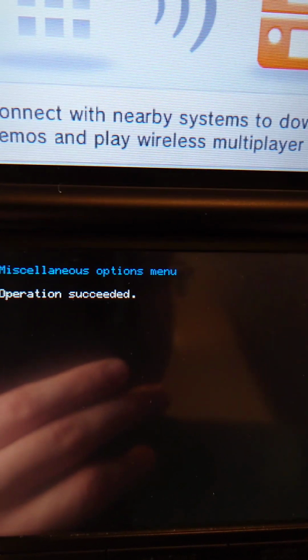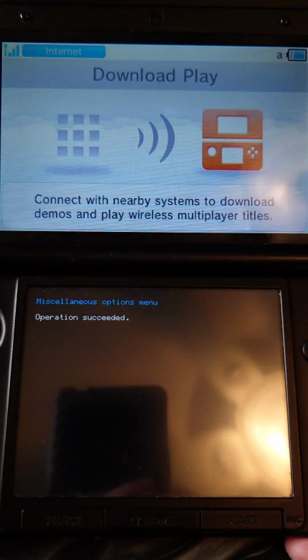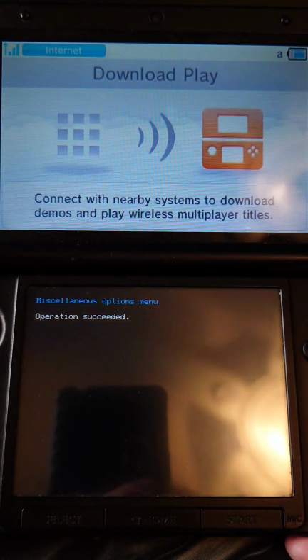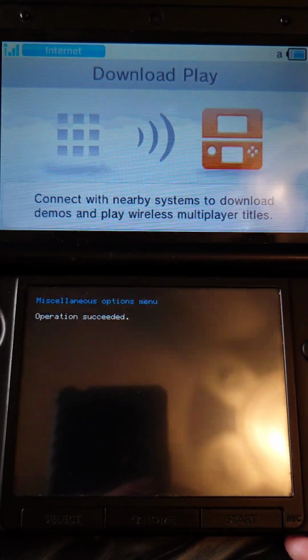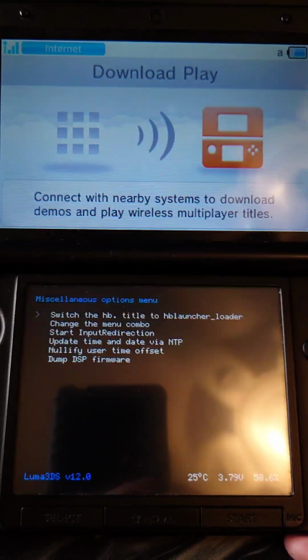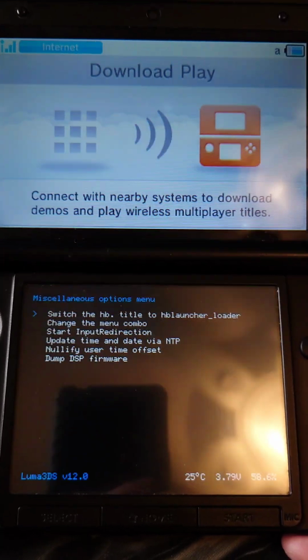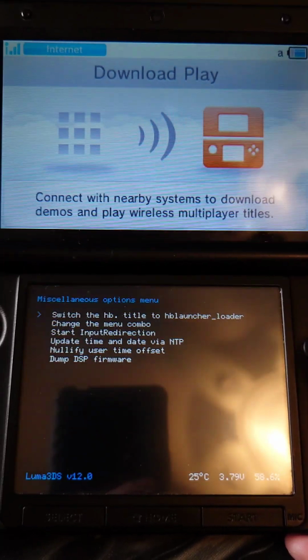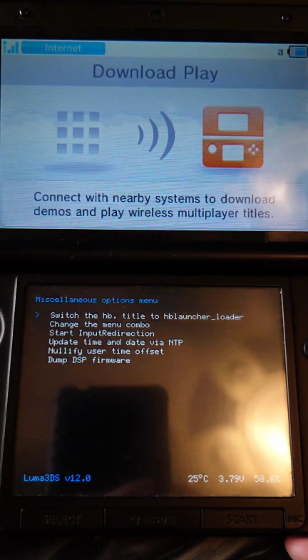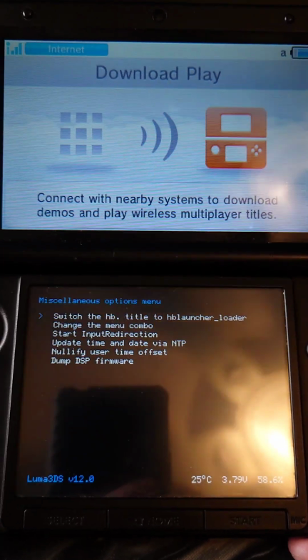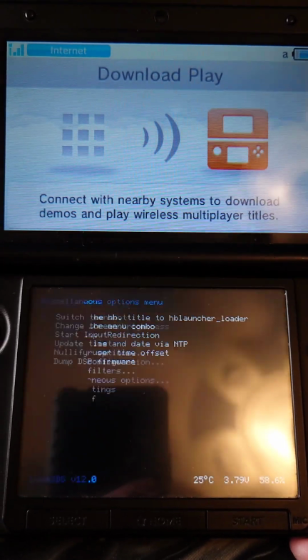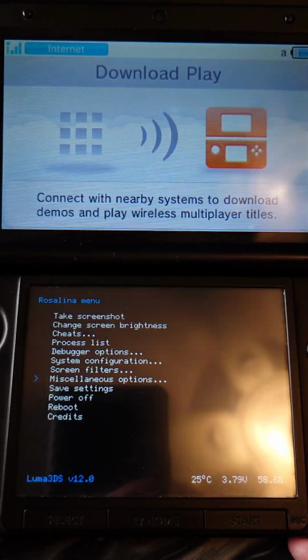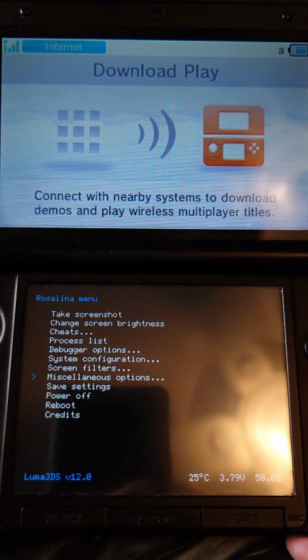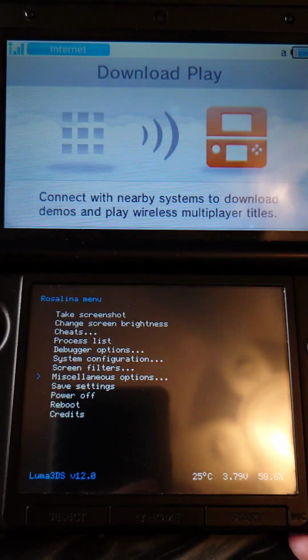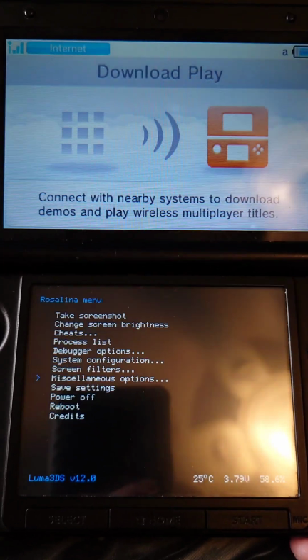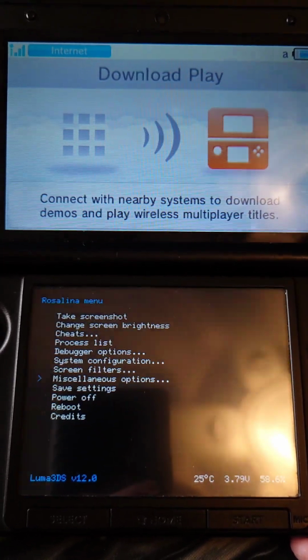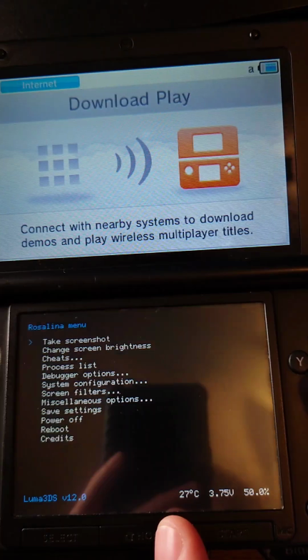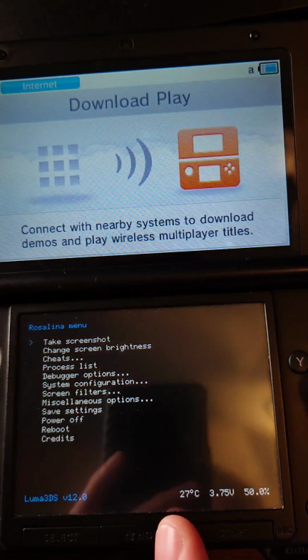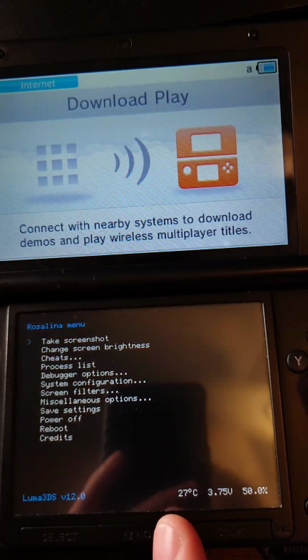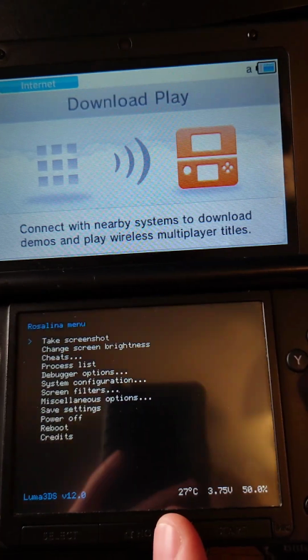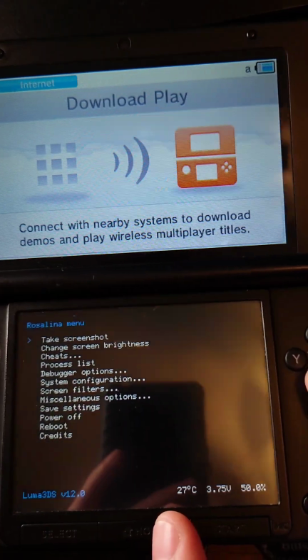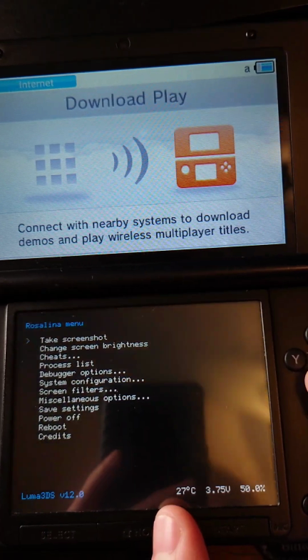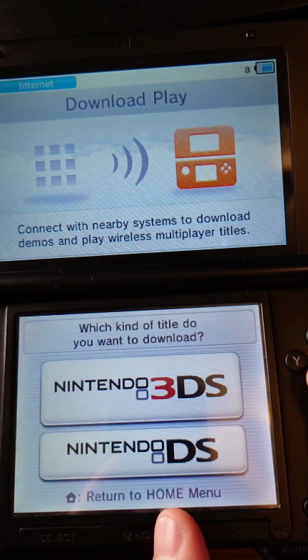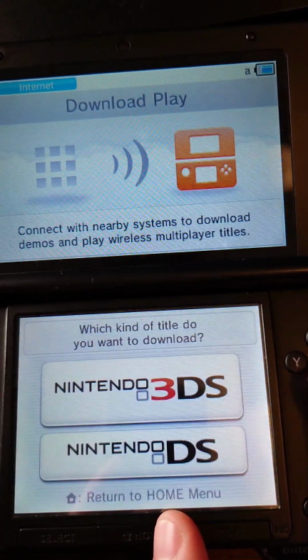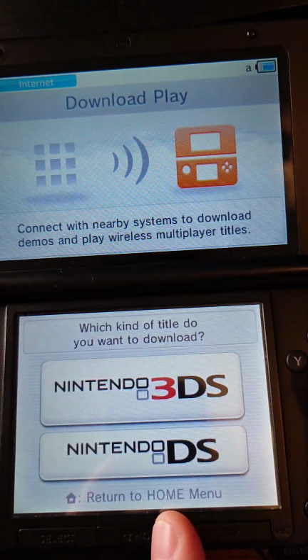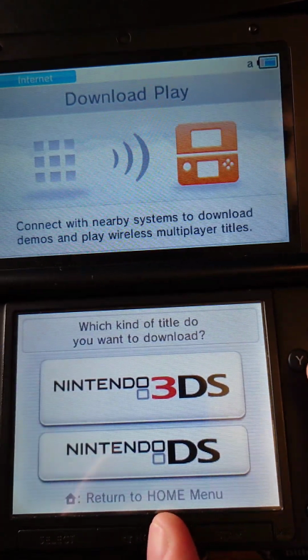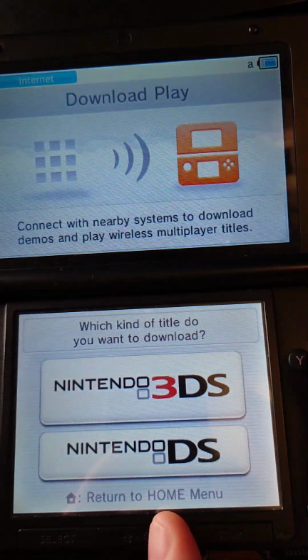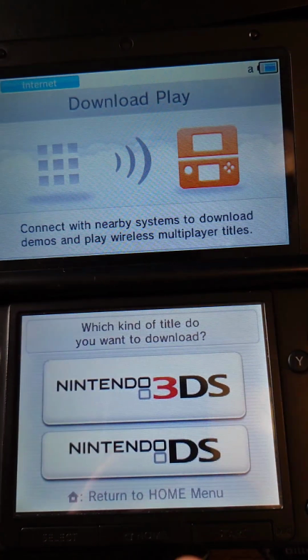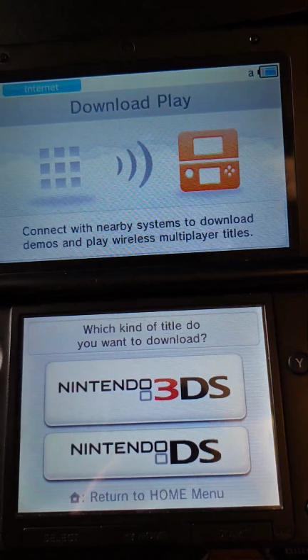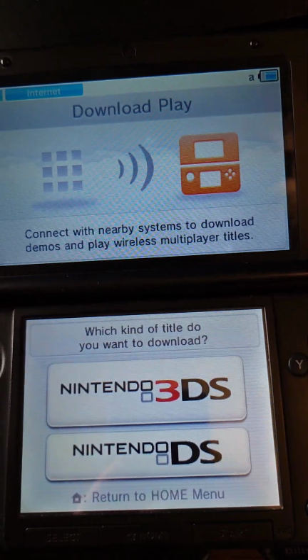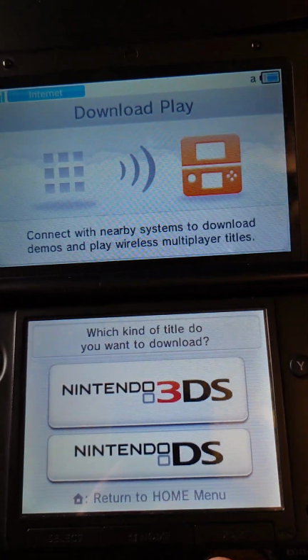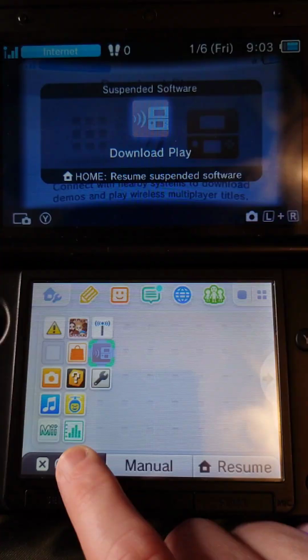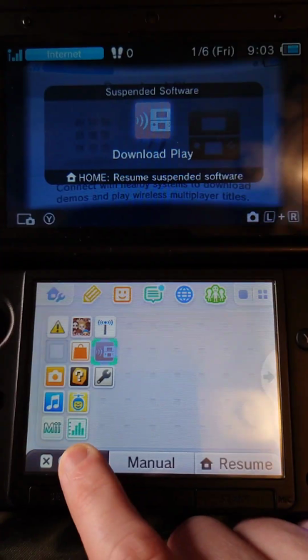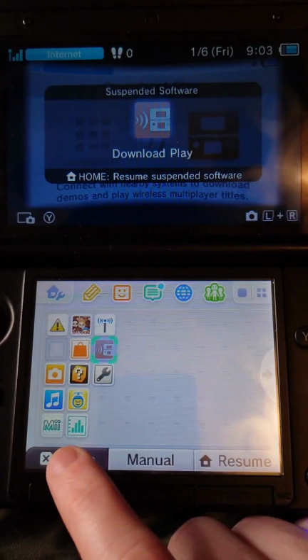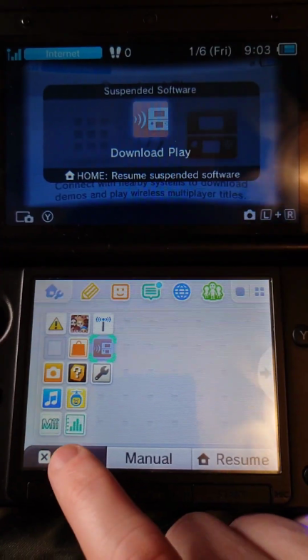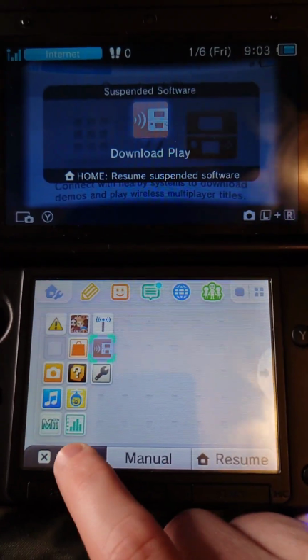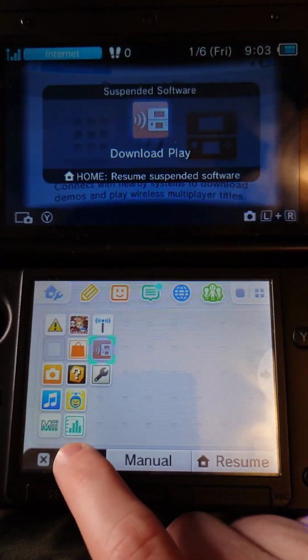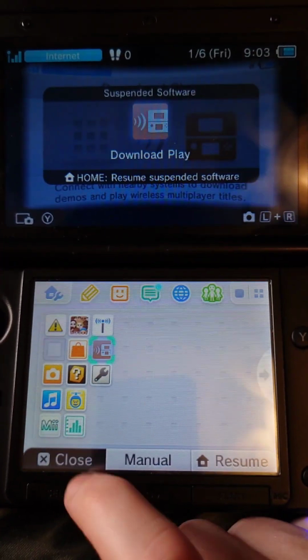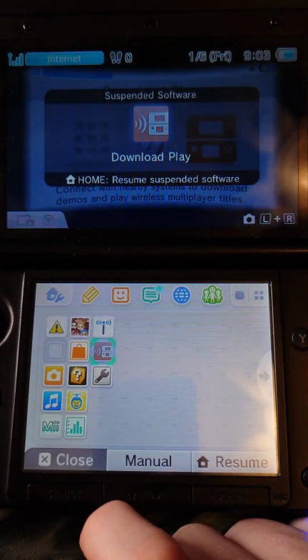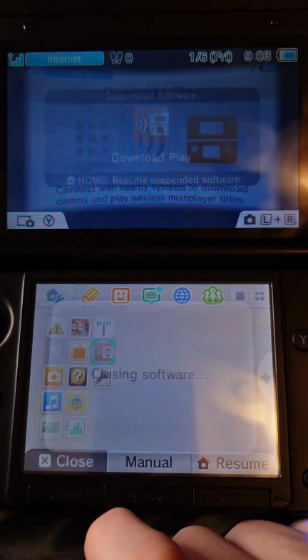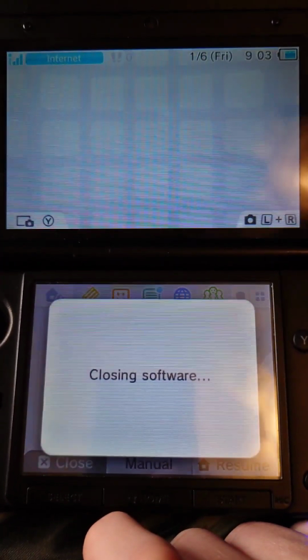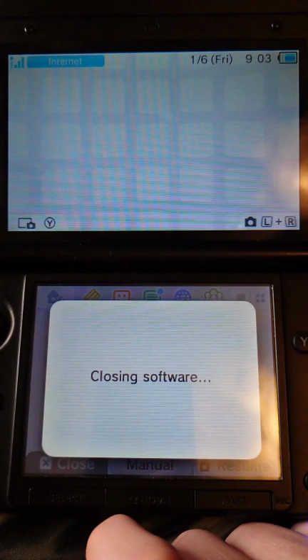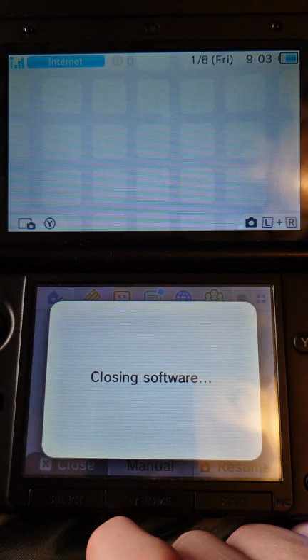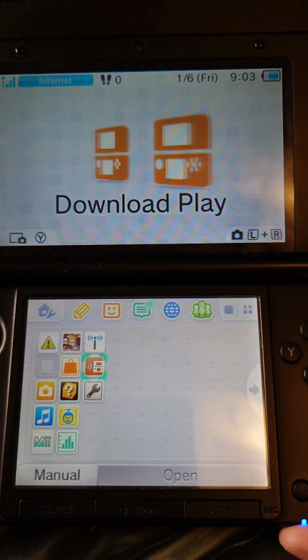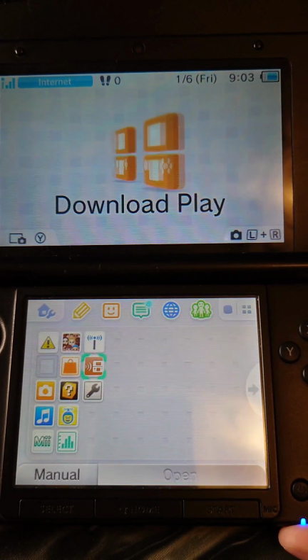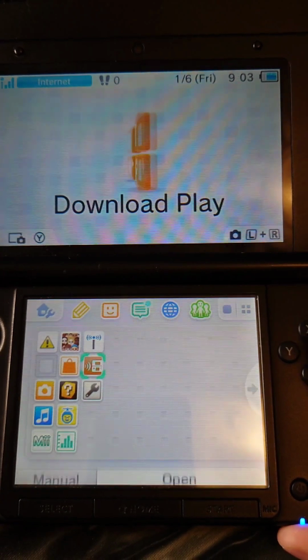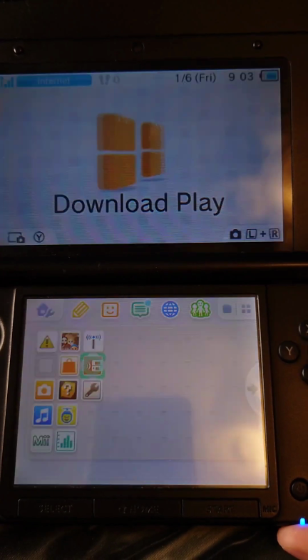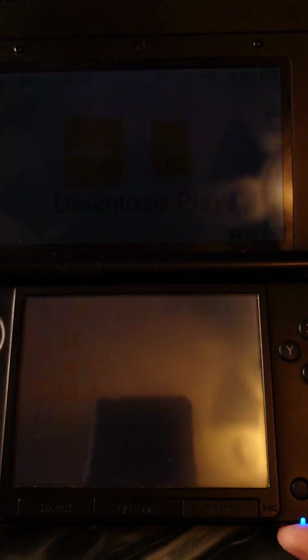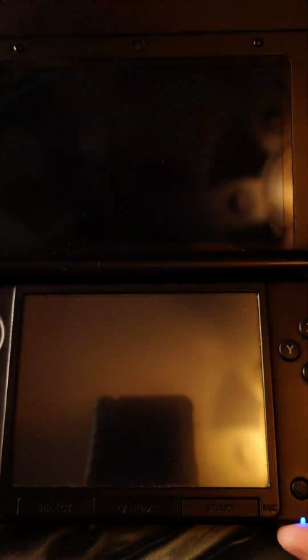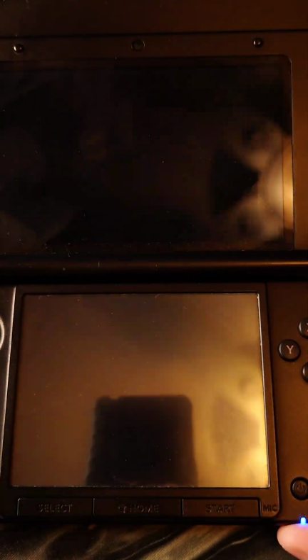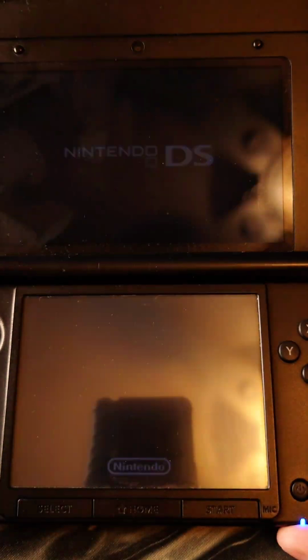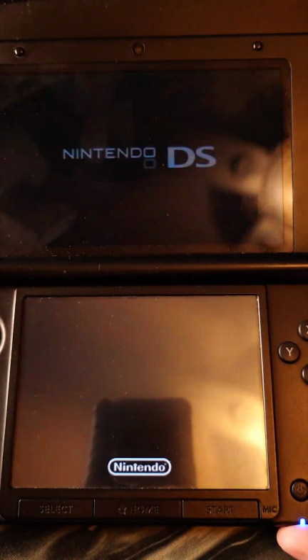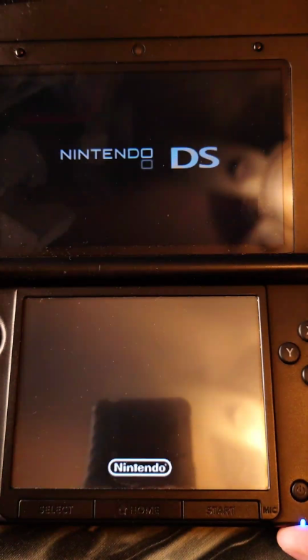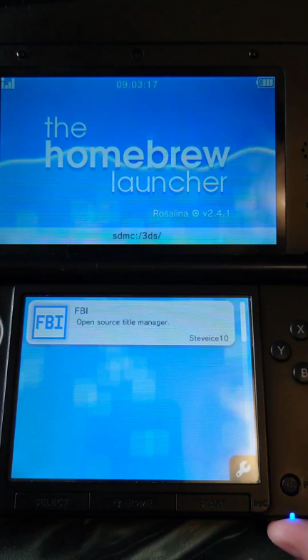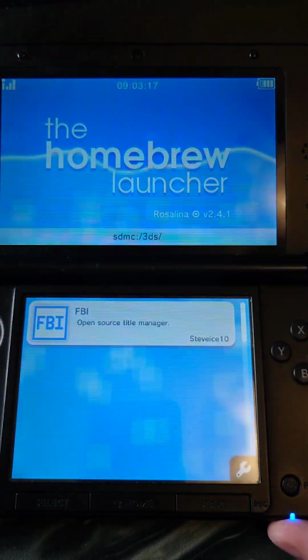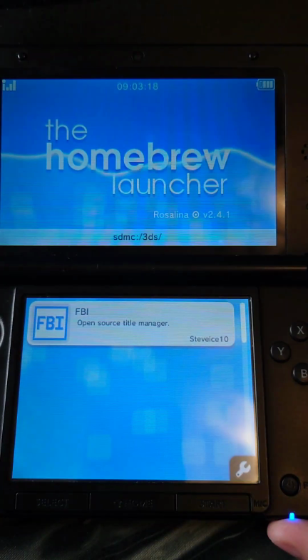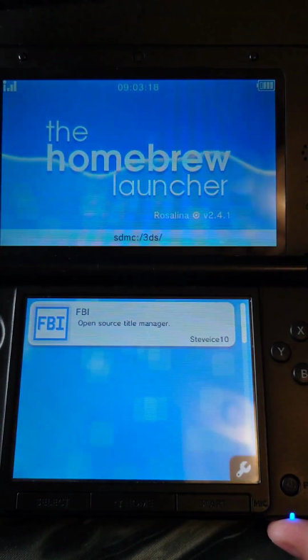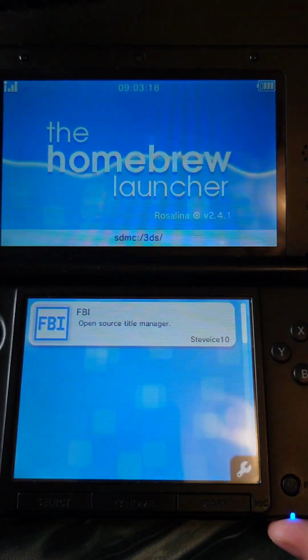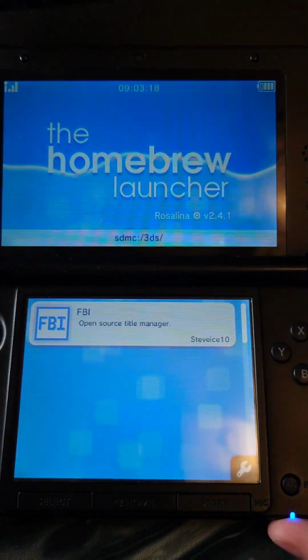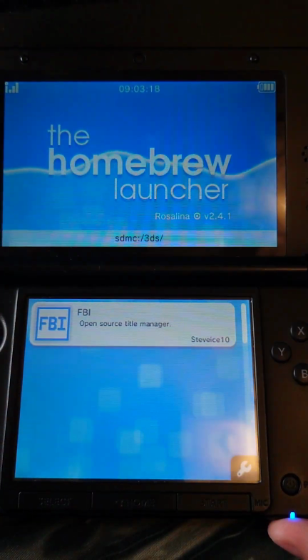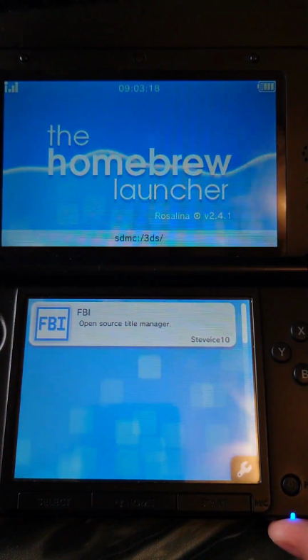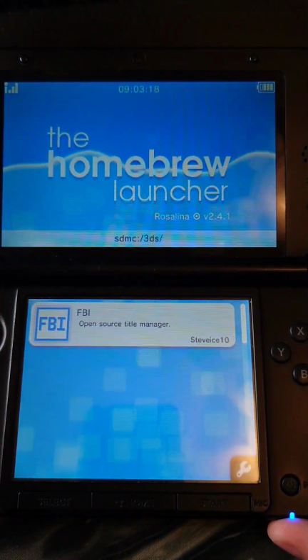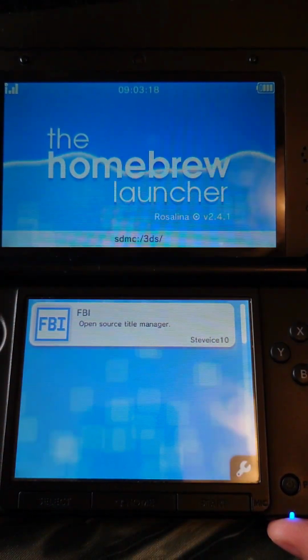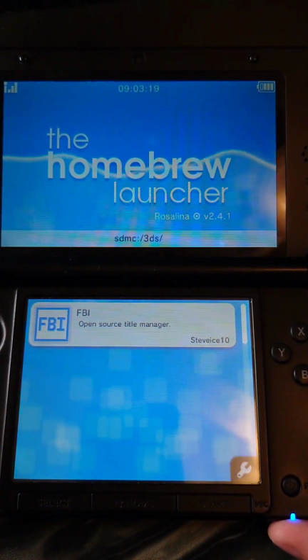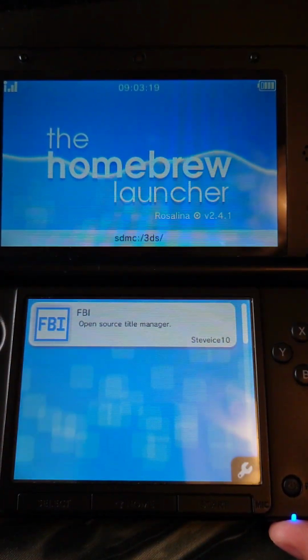Then press B, and B again, and B once more, then the Home button. Then we'll close Download Play and open it again, and then it'll launch the Homebrew channel.